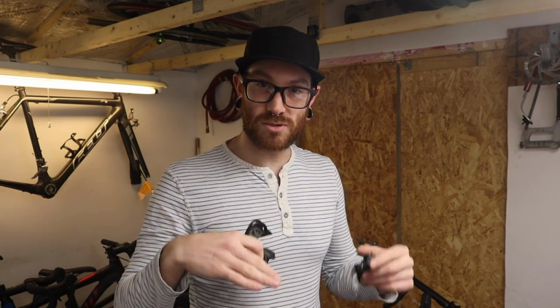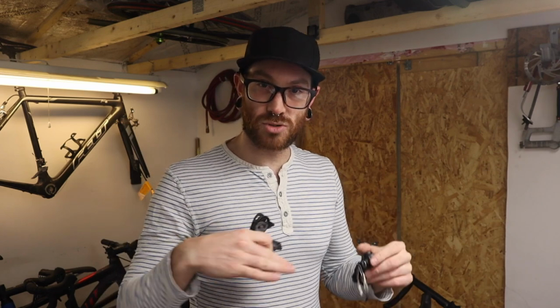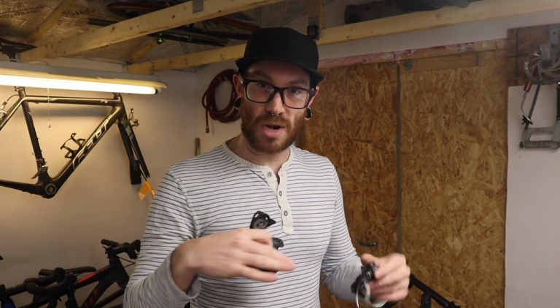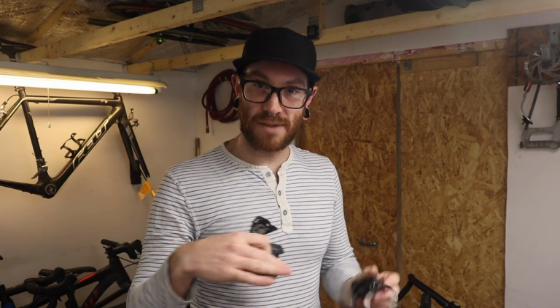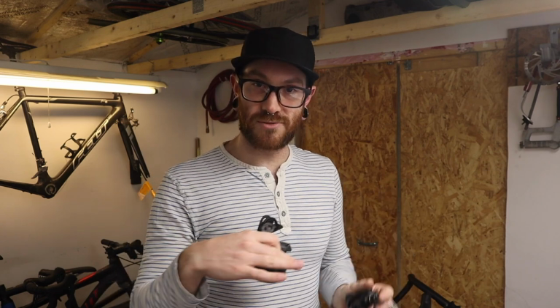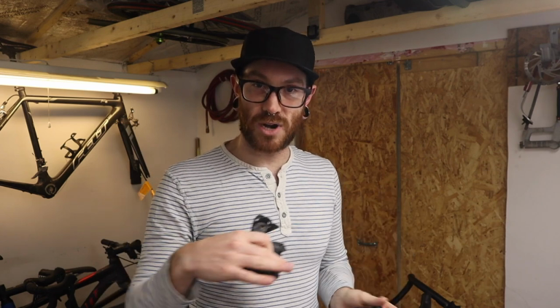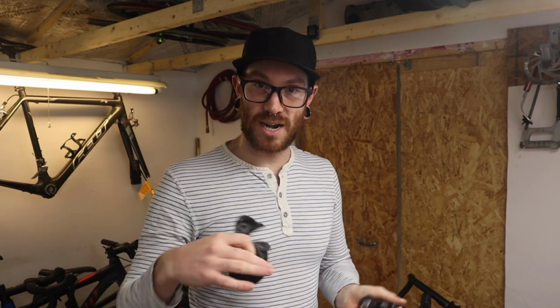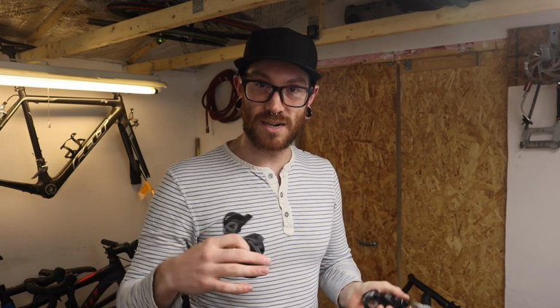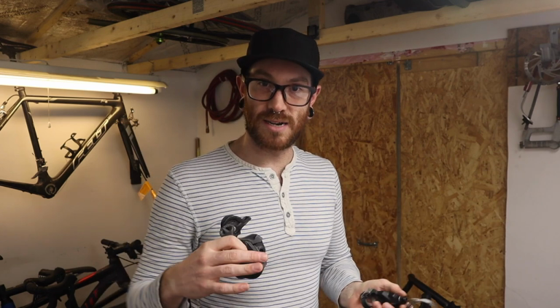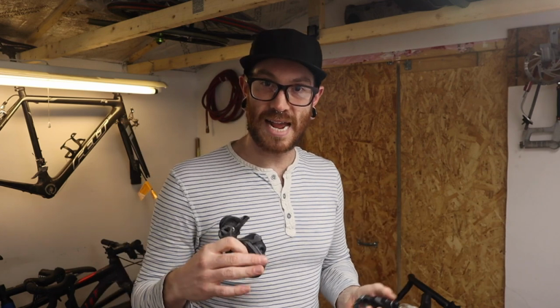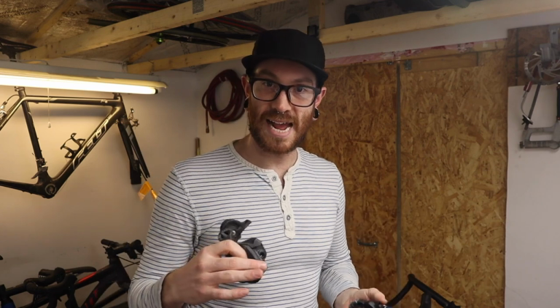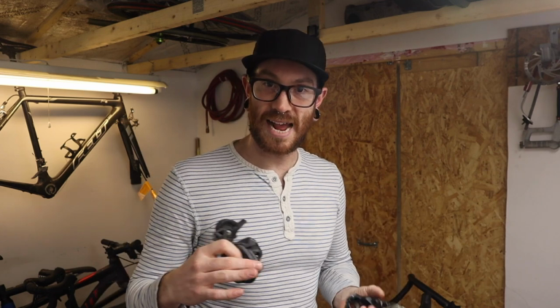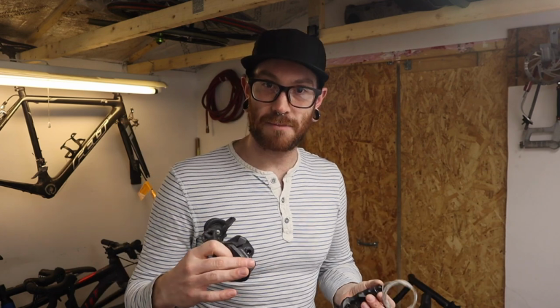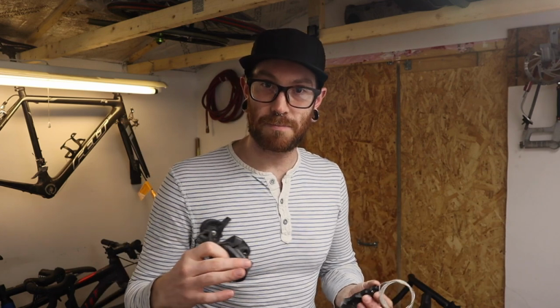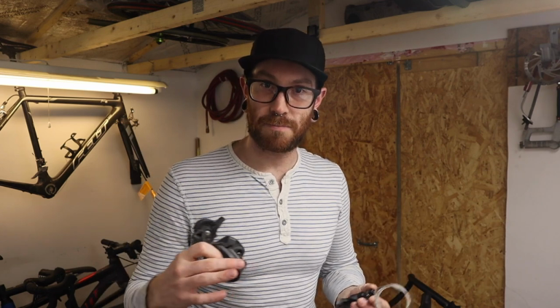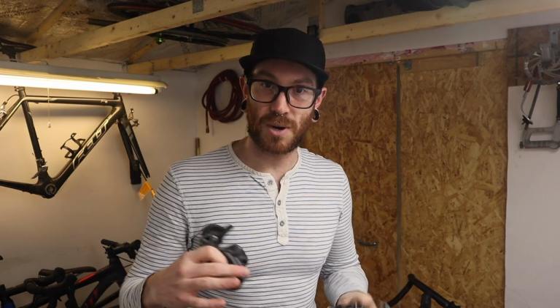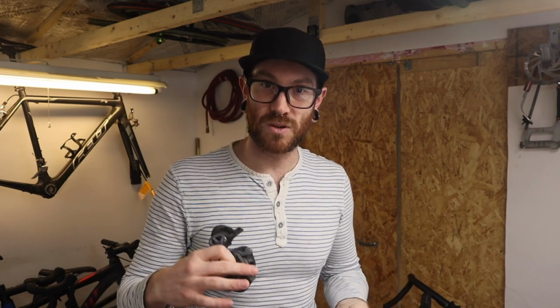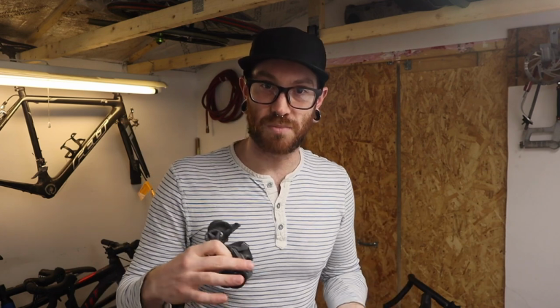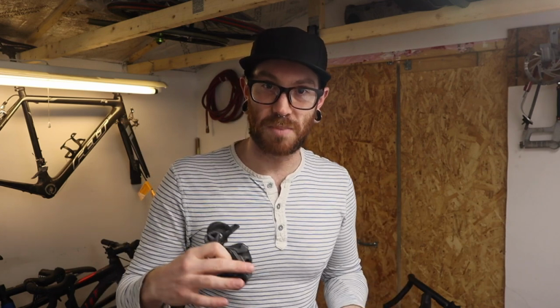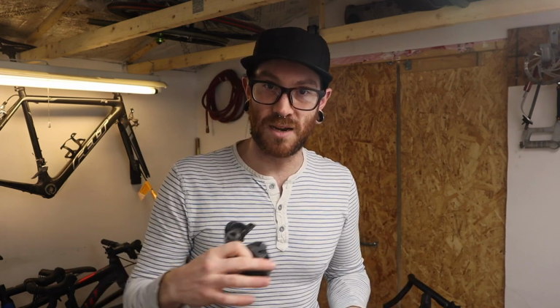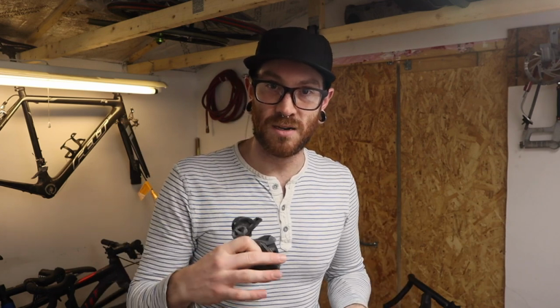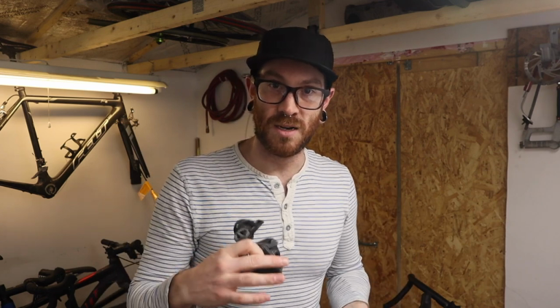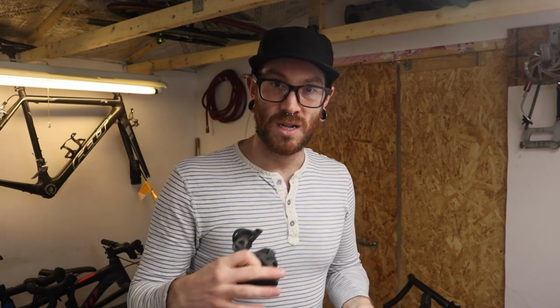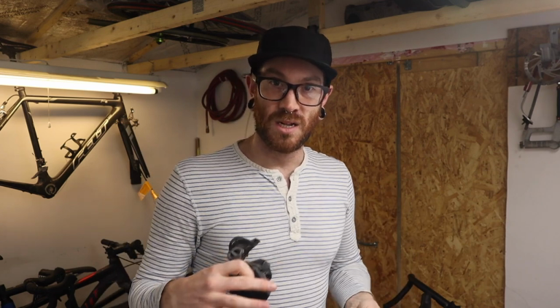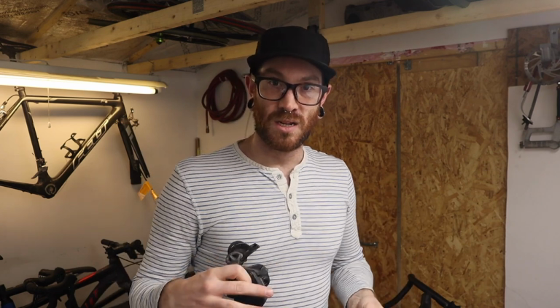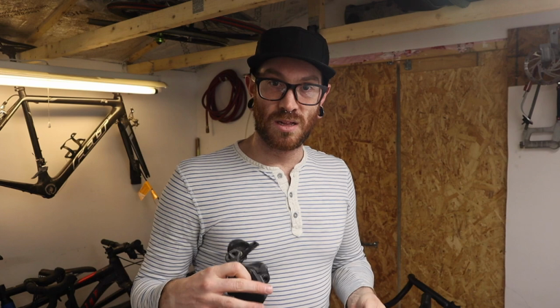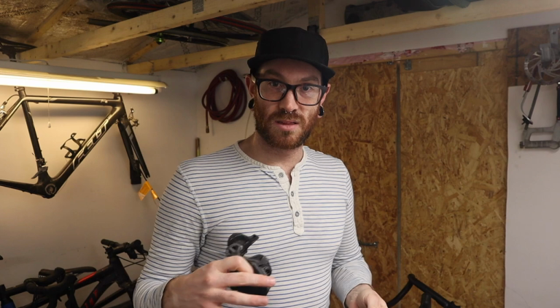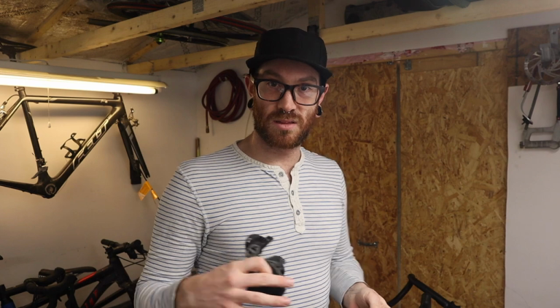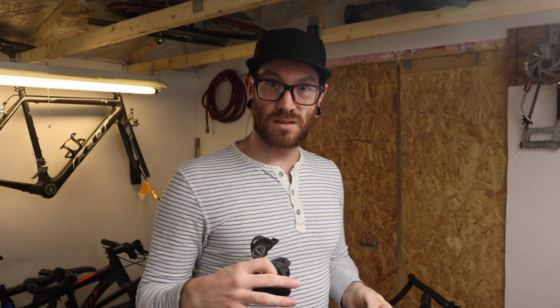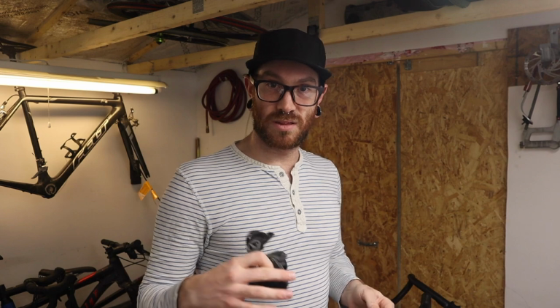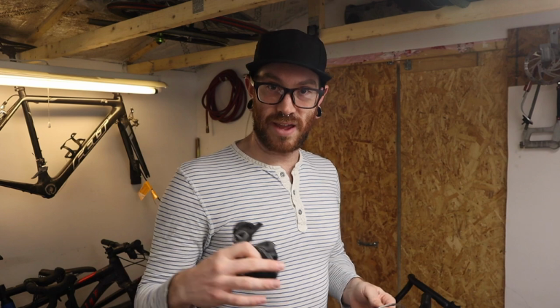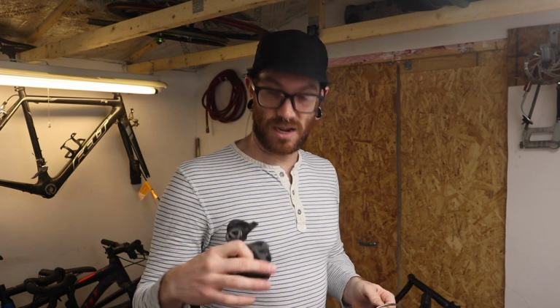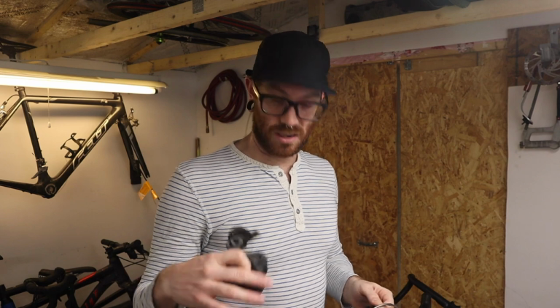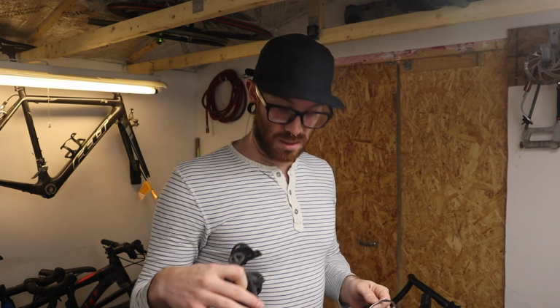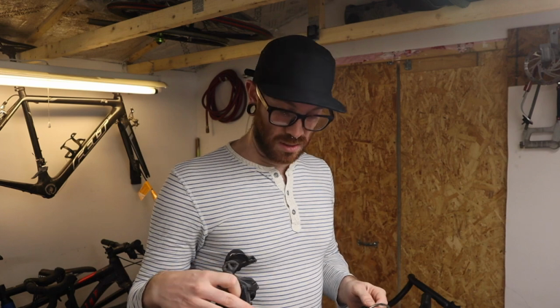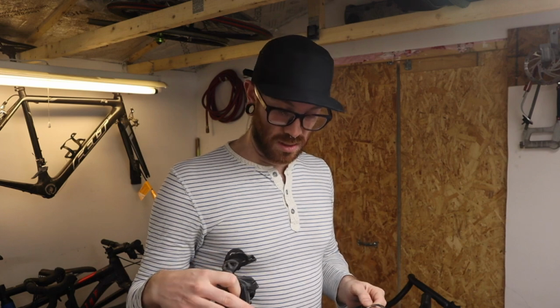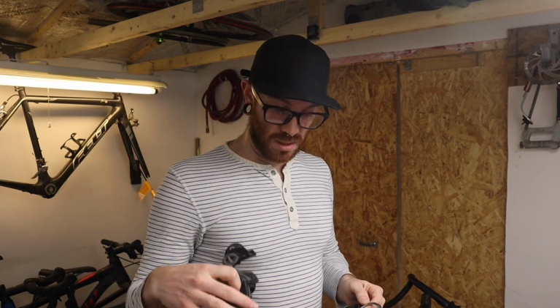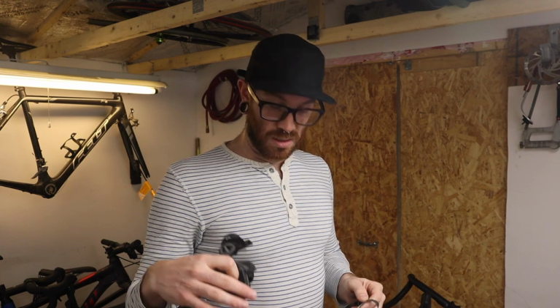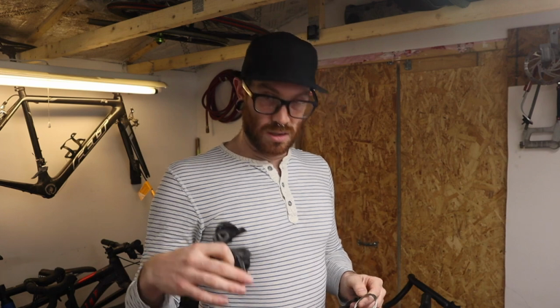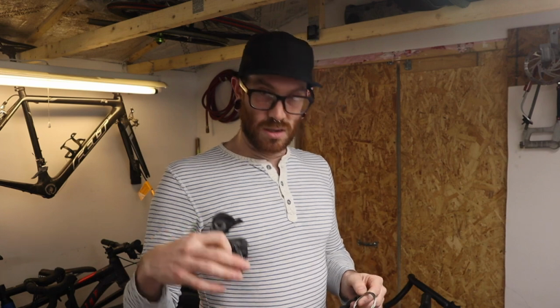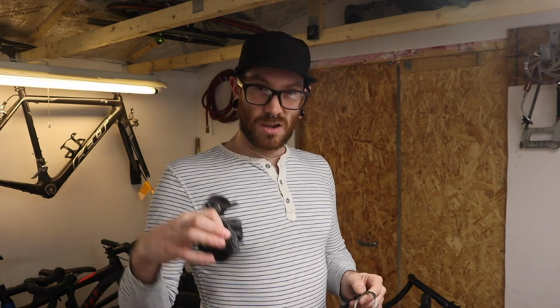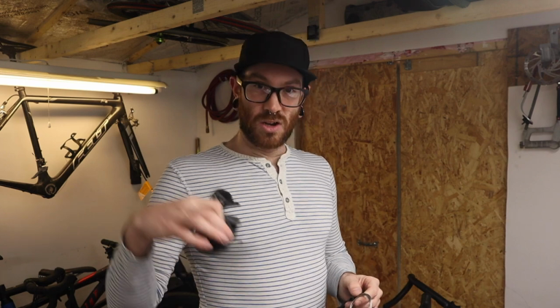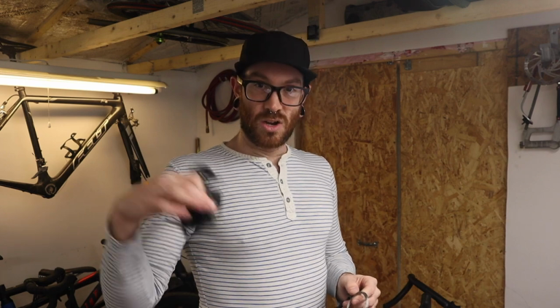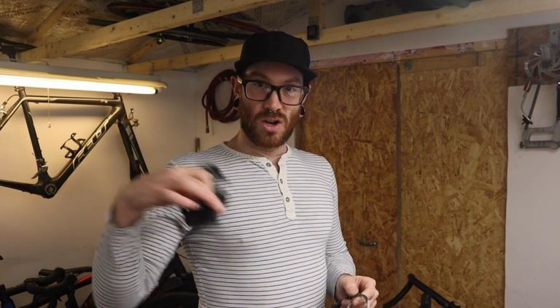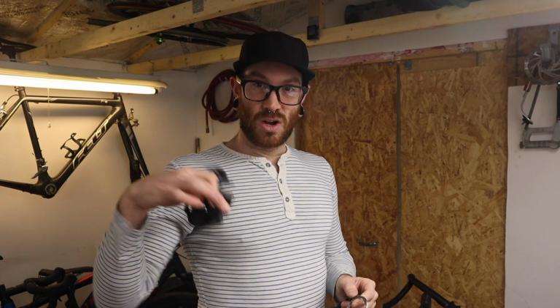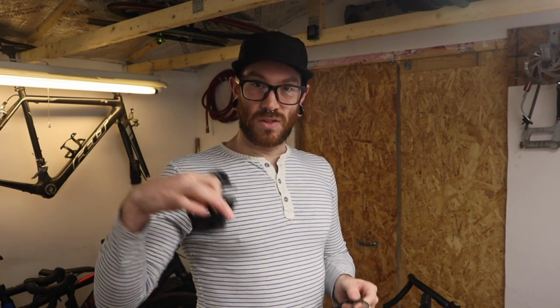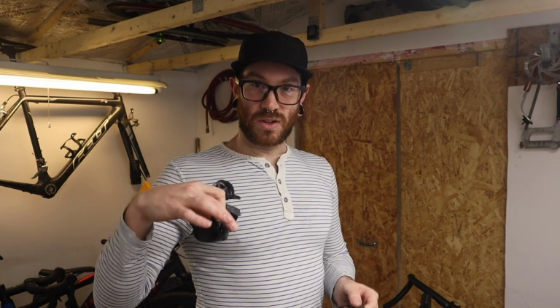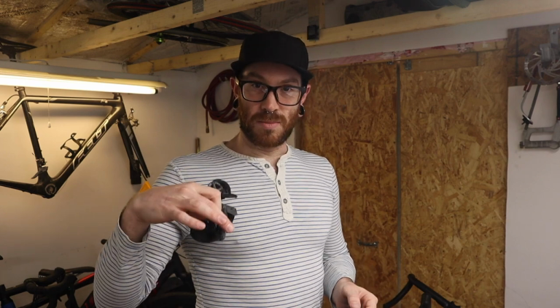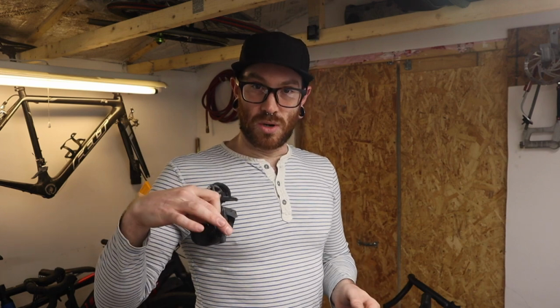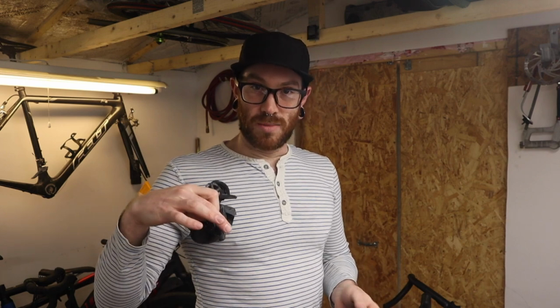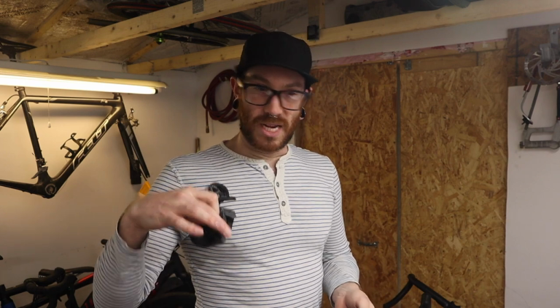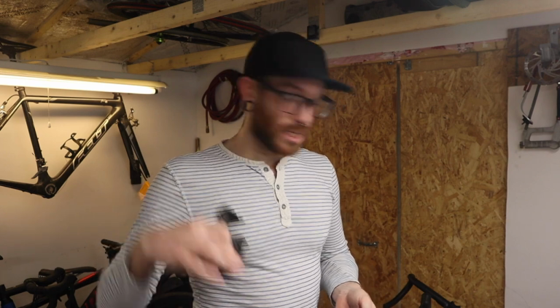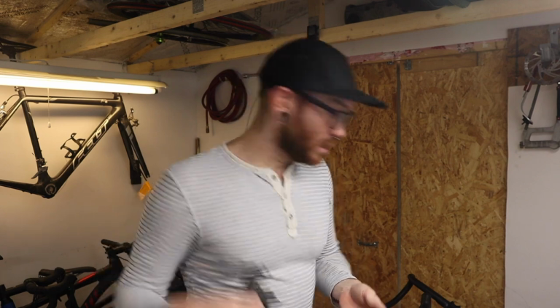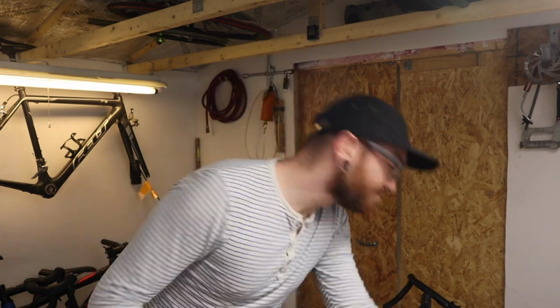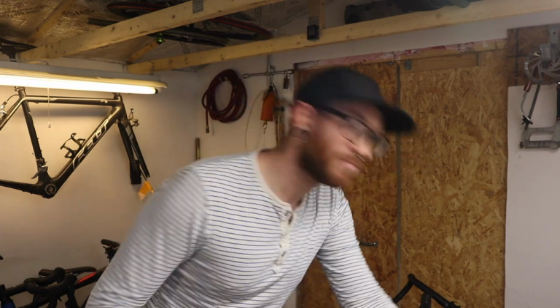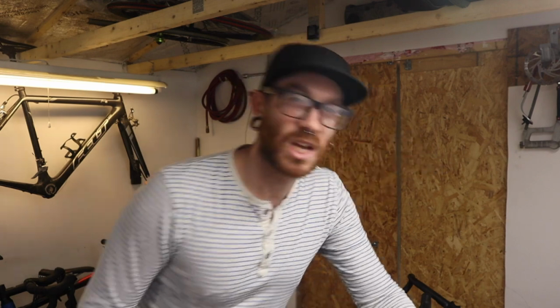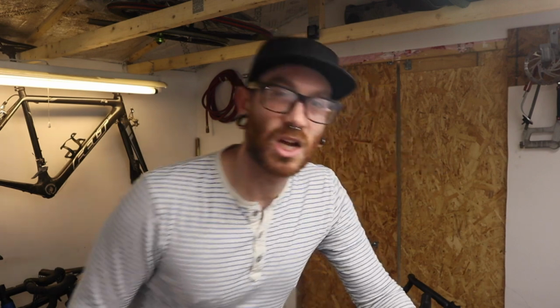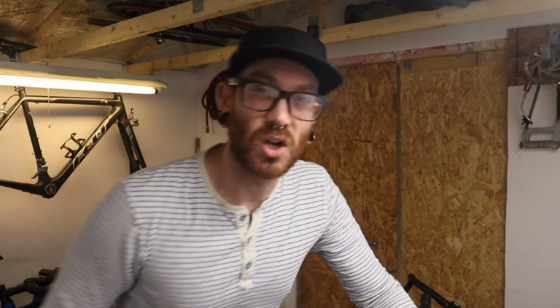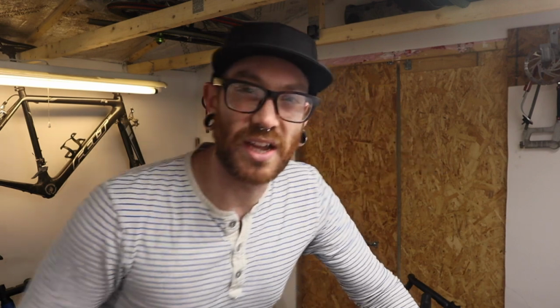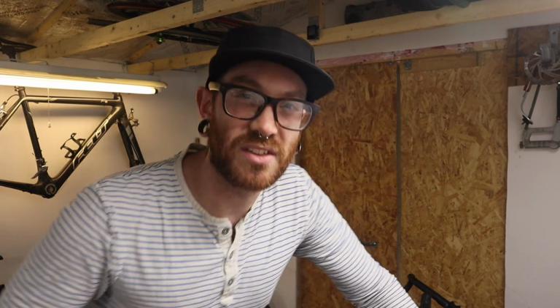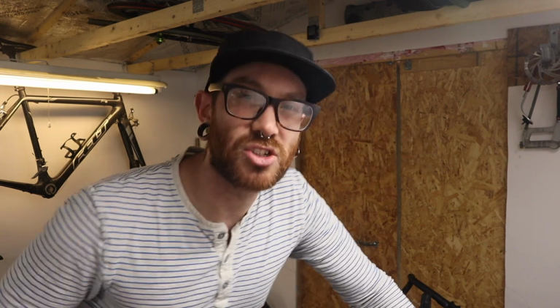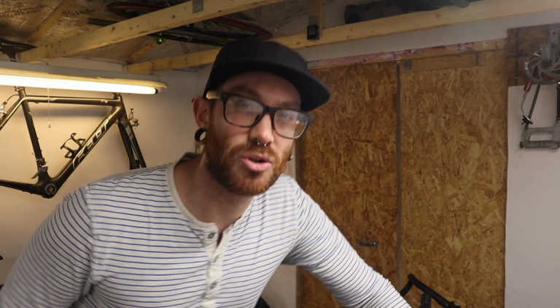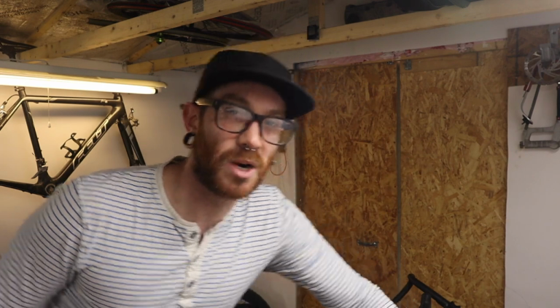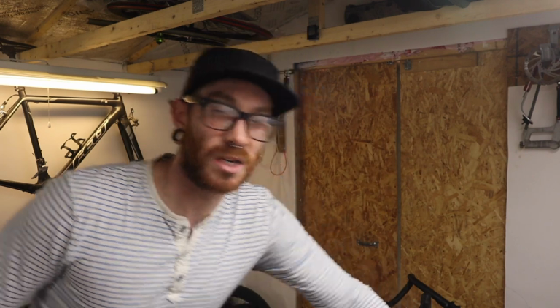A drivetrain hack, parts bin thing — on the commuter bike. Oh yeah, this should work.